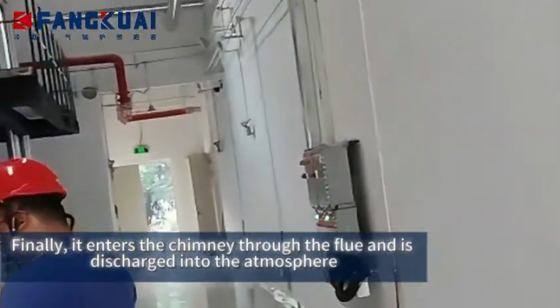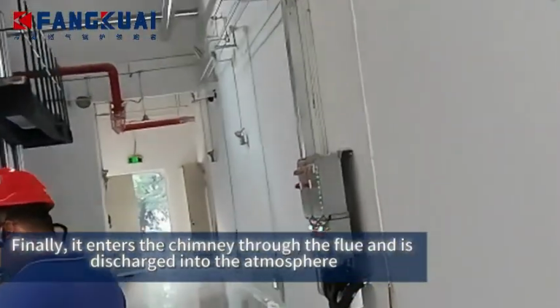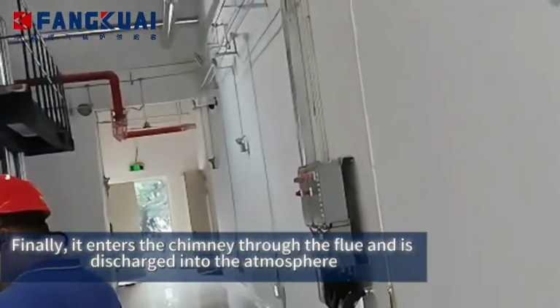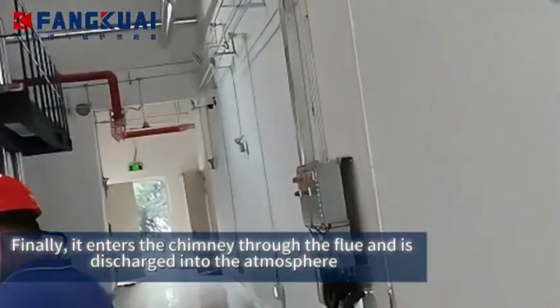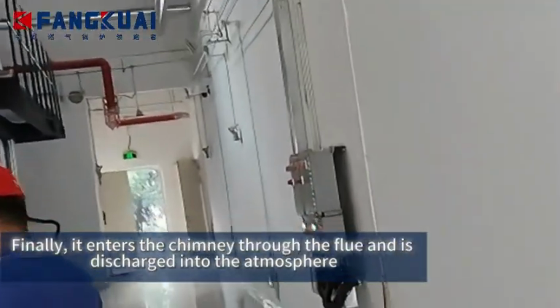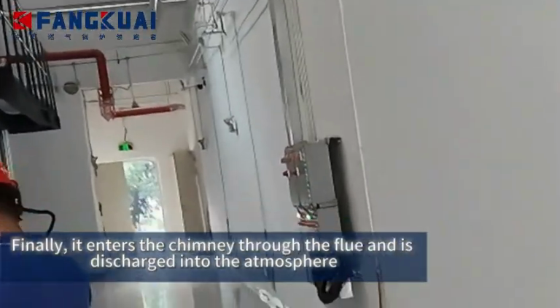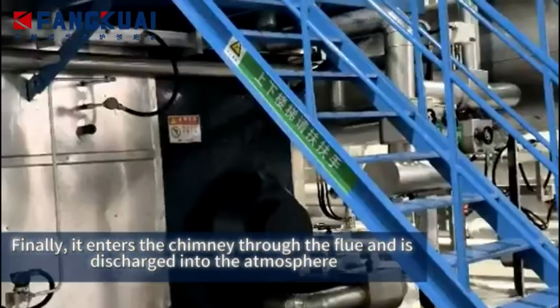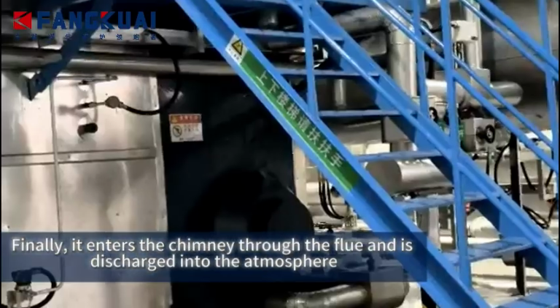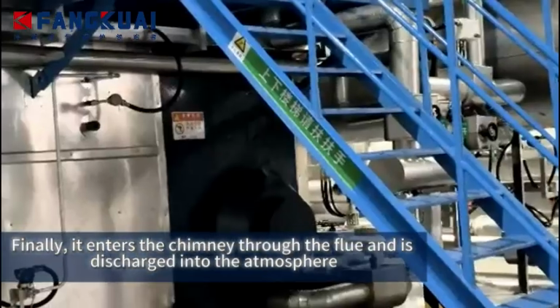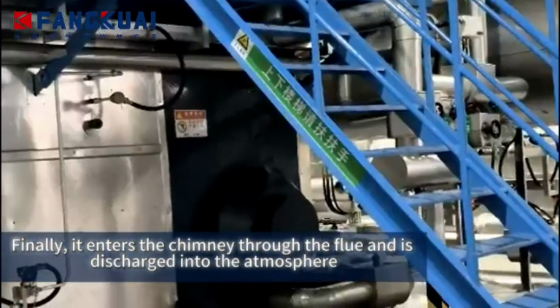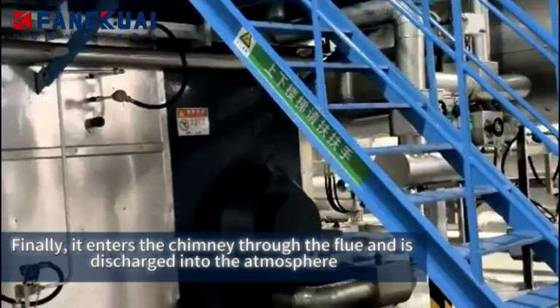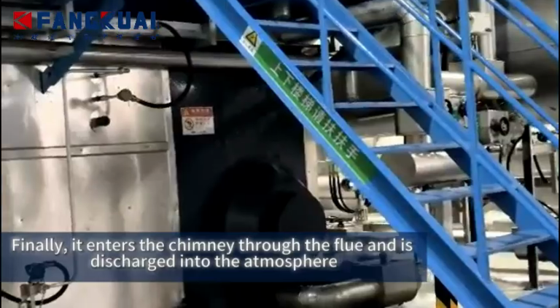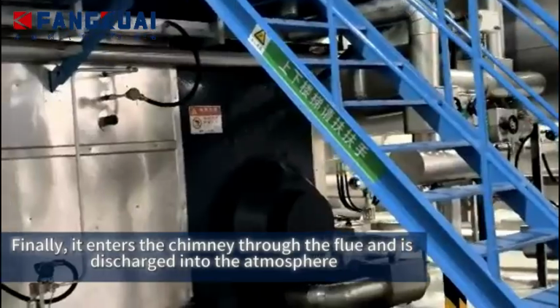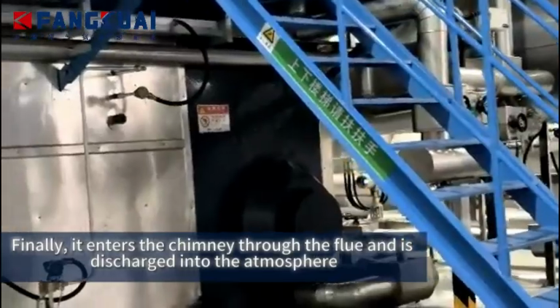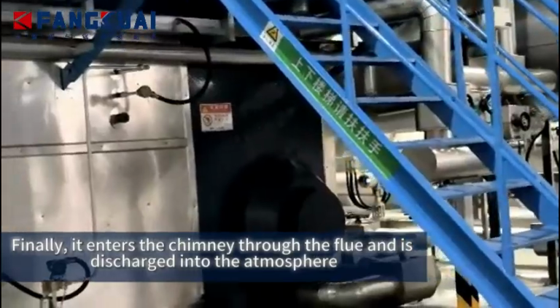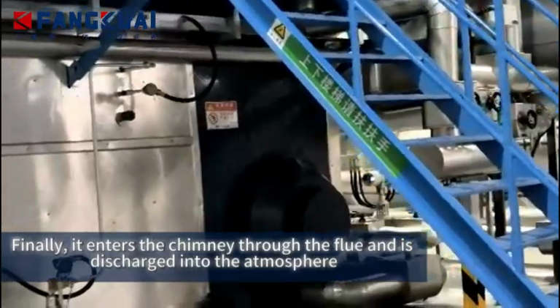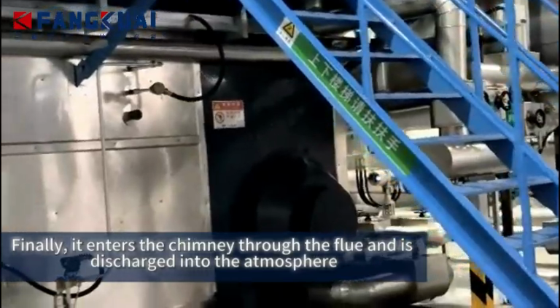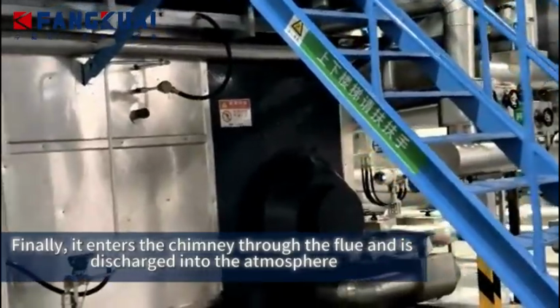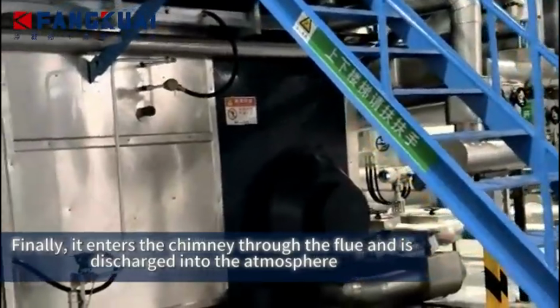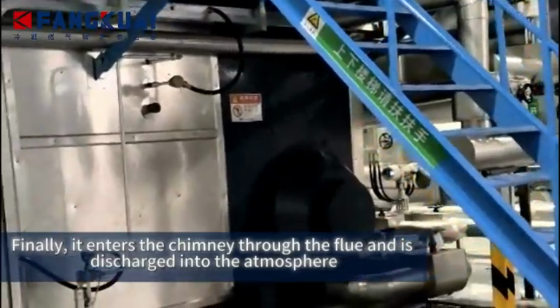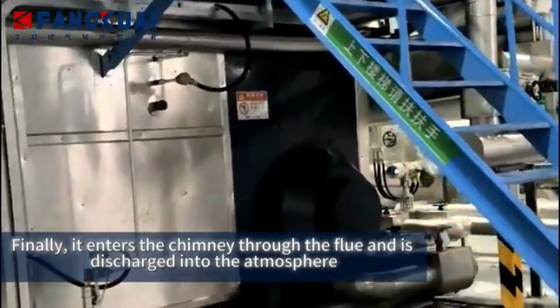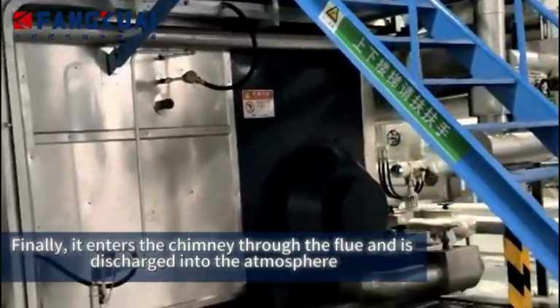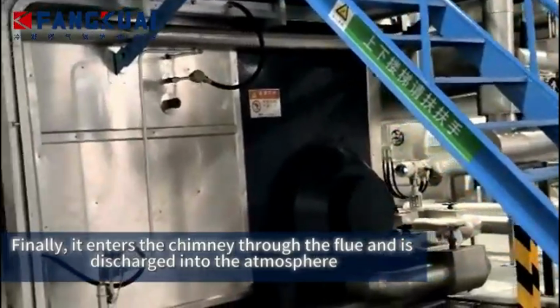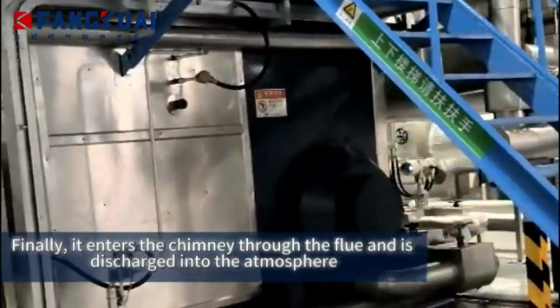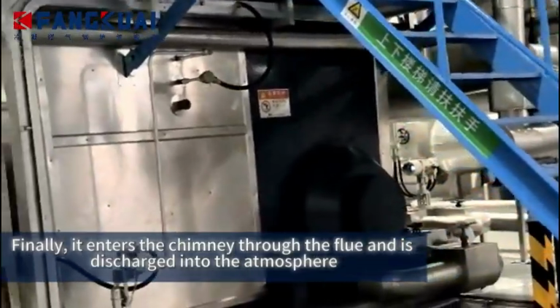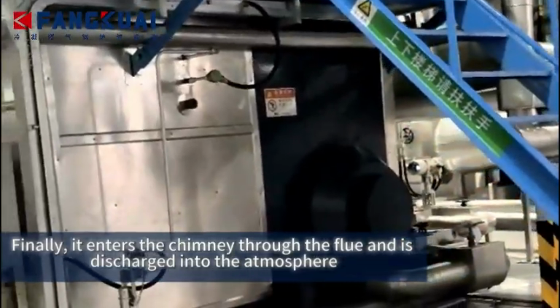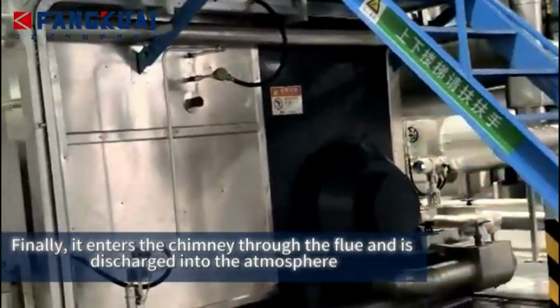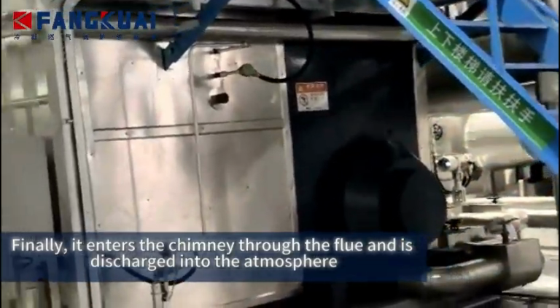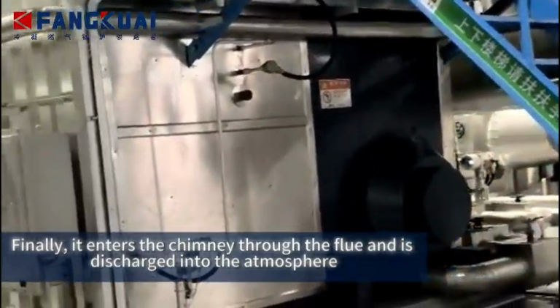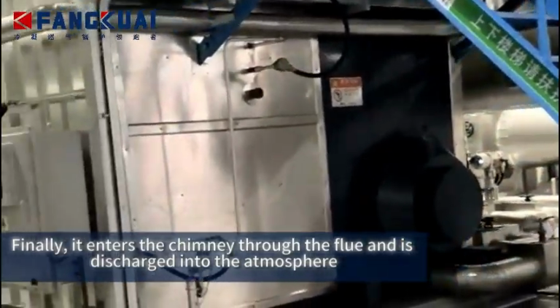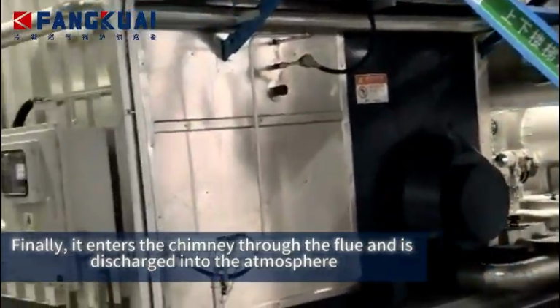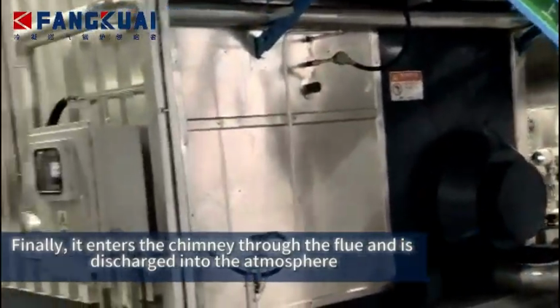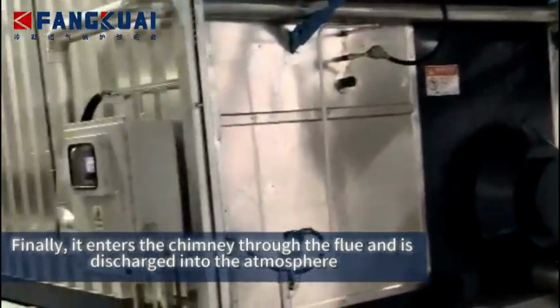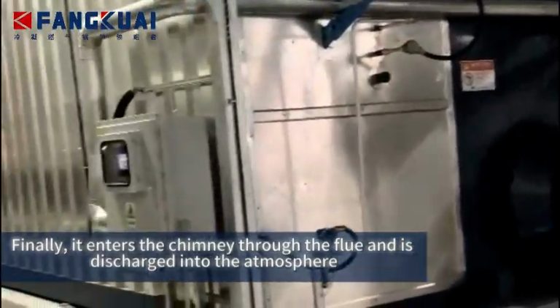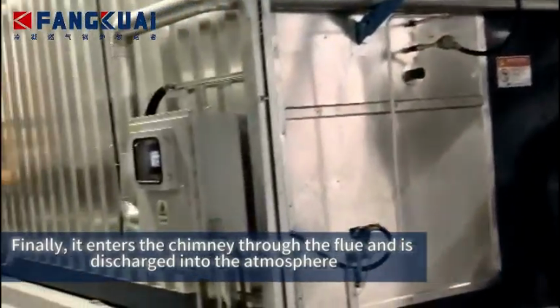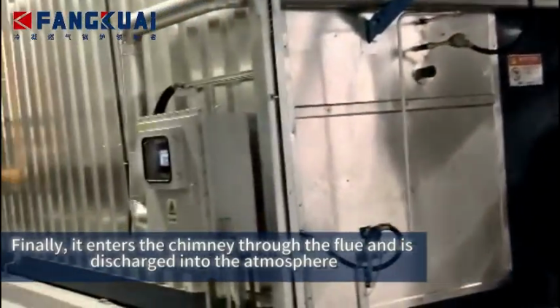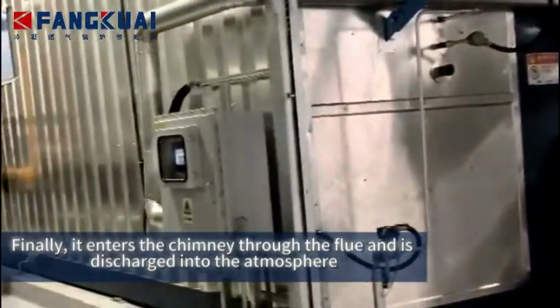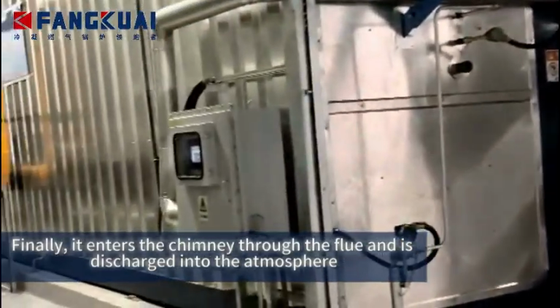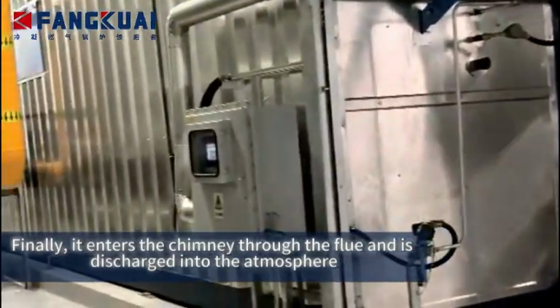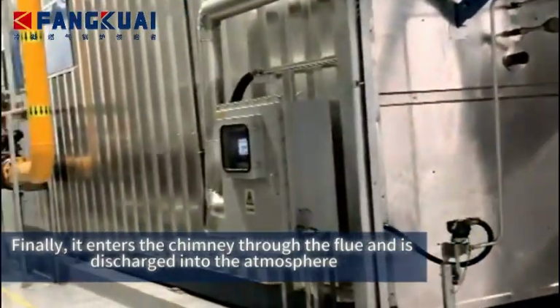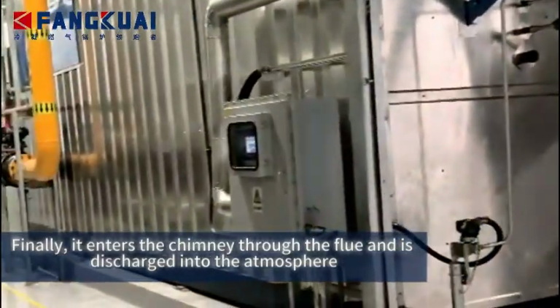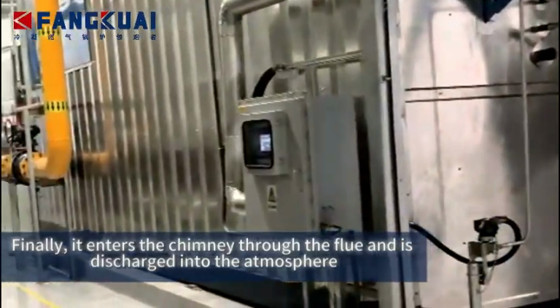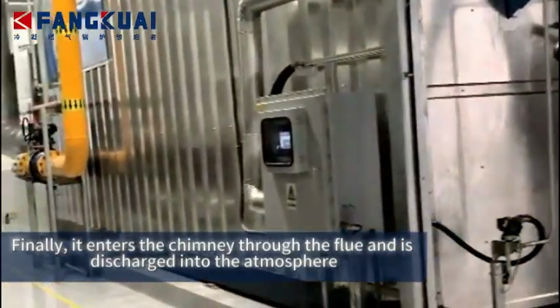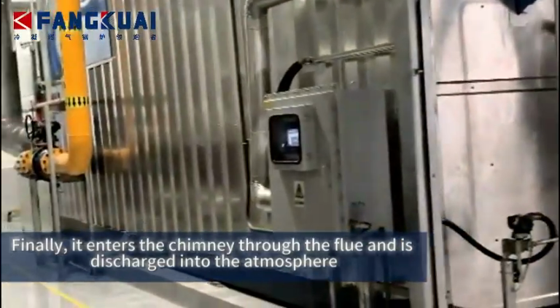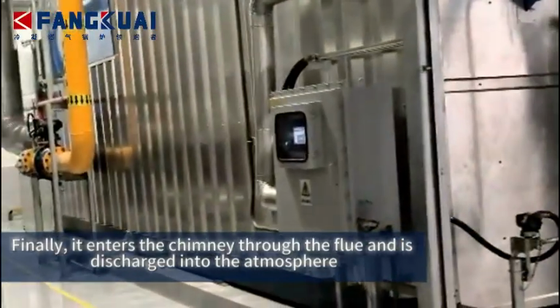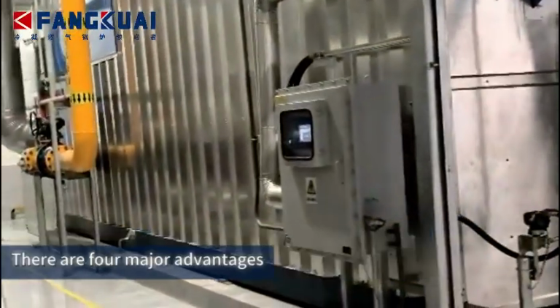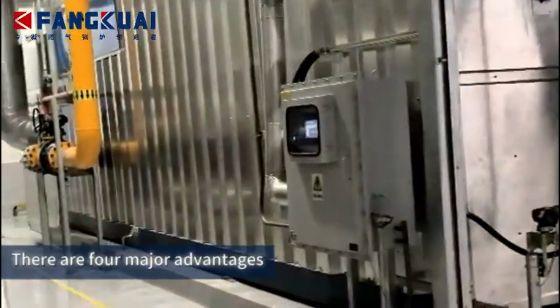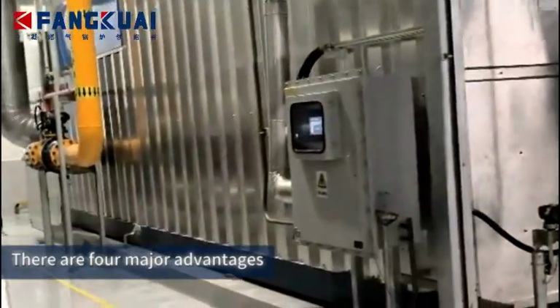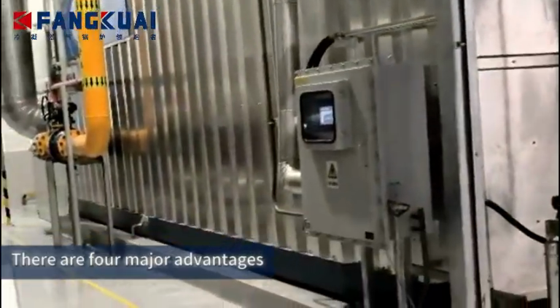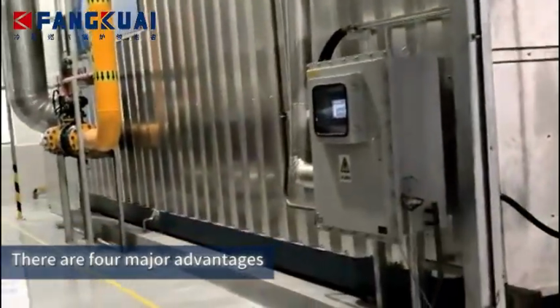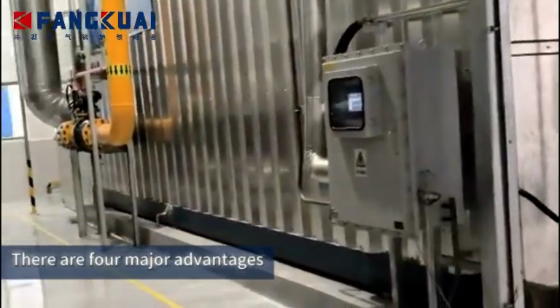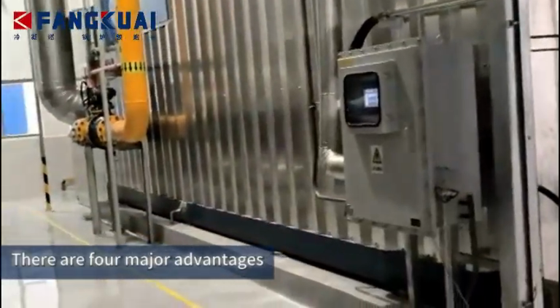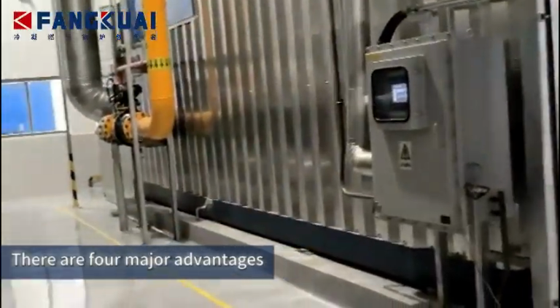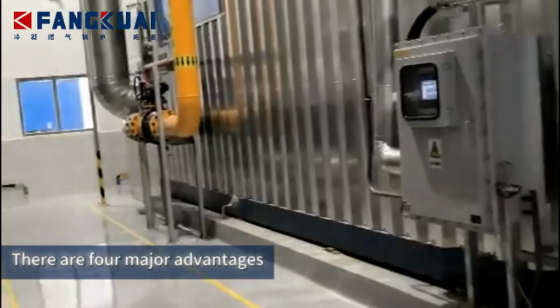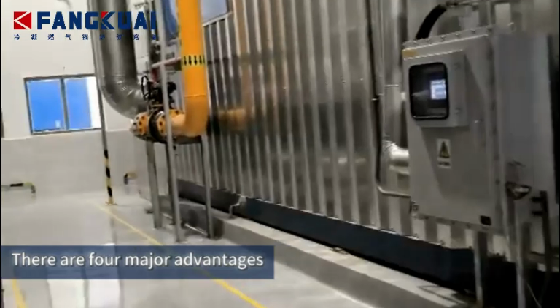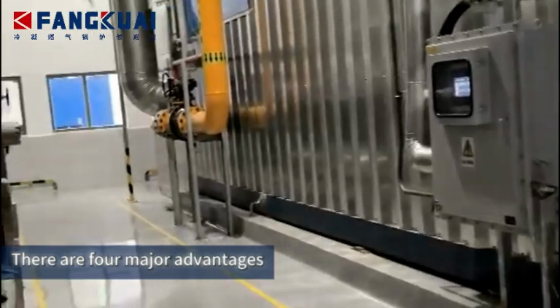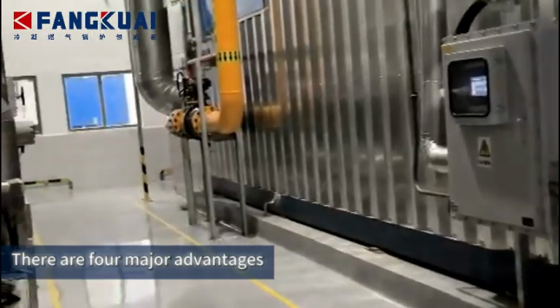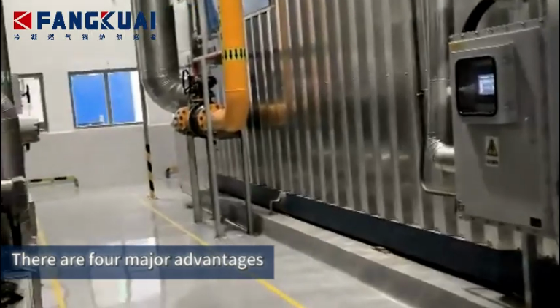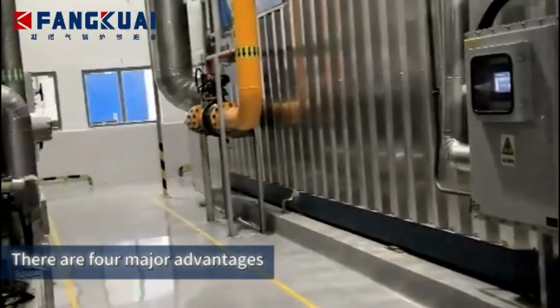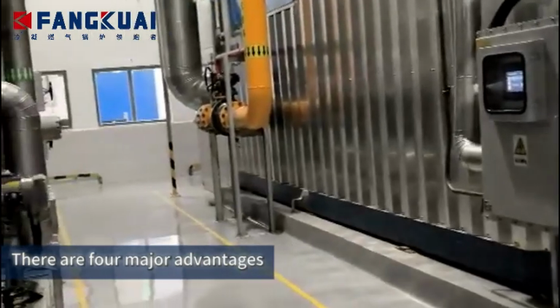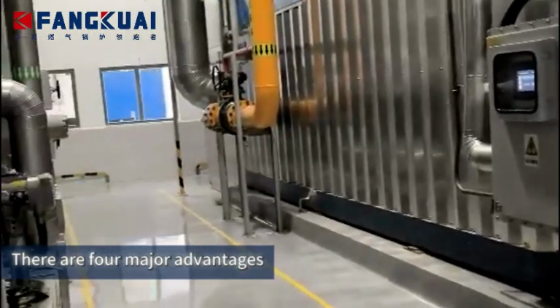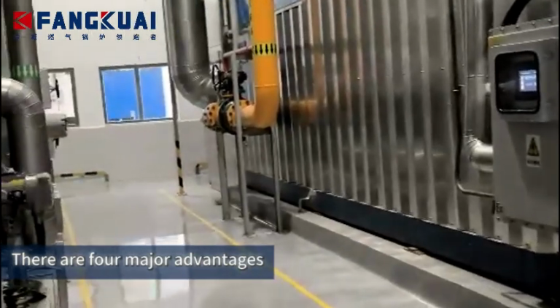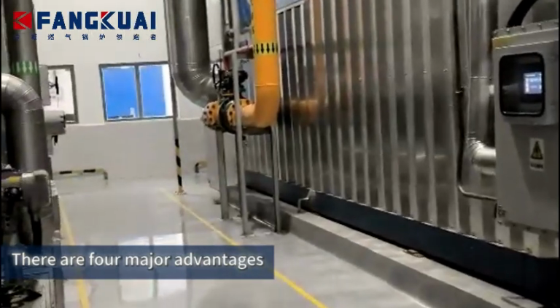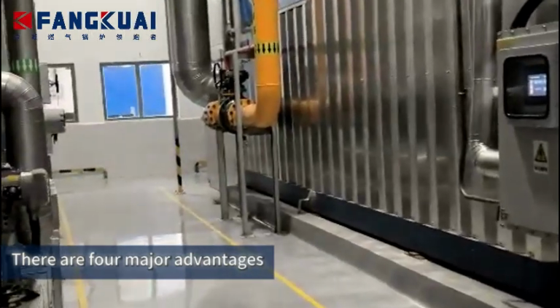Finally, it enters the chimney through the flue and is discharged into the atmosphere. There are four major advantages.